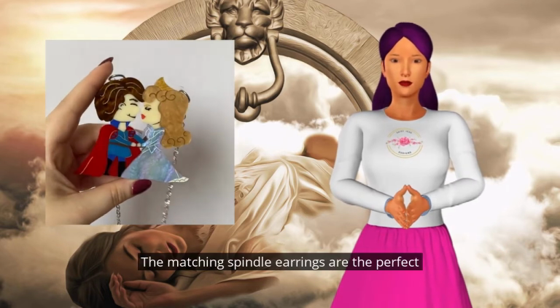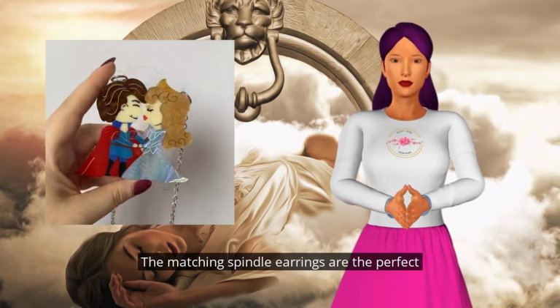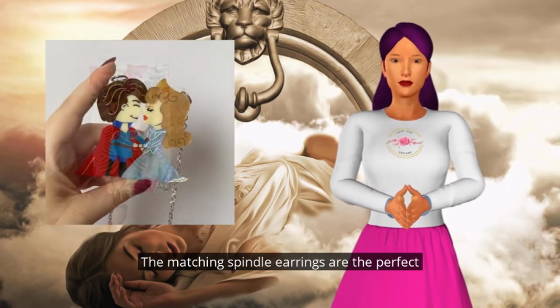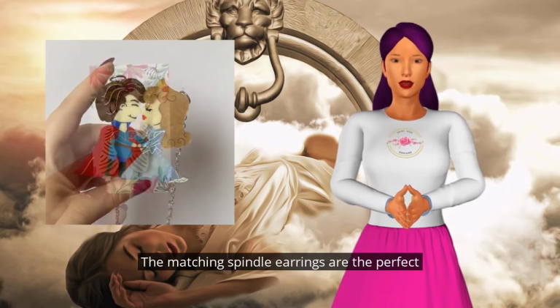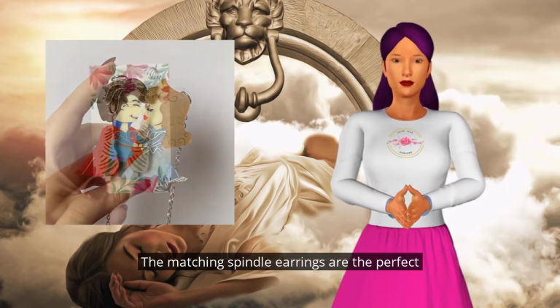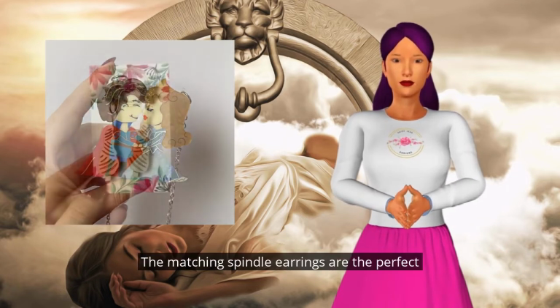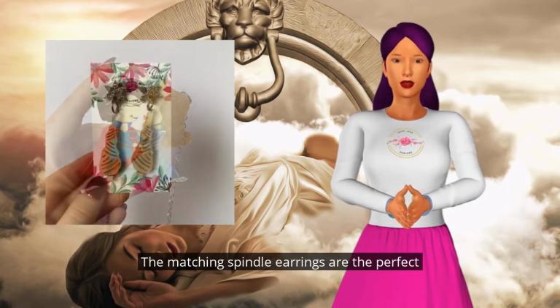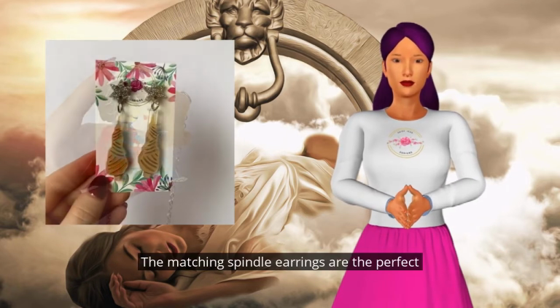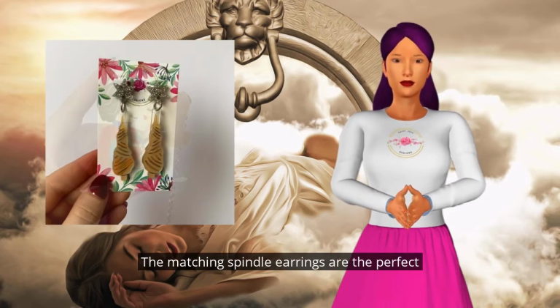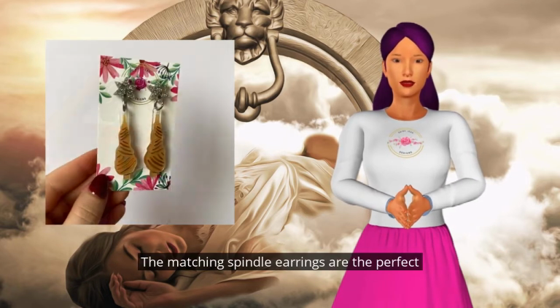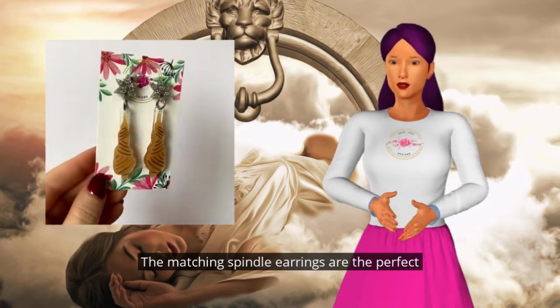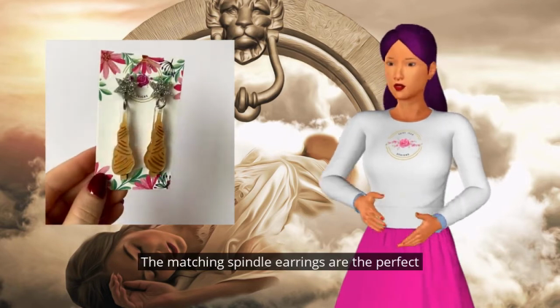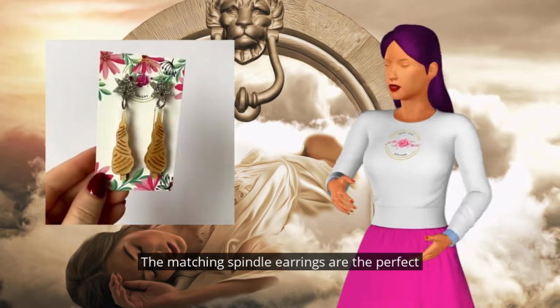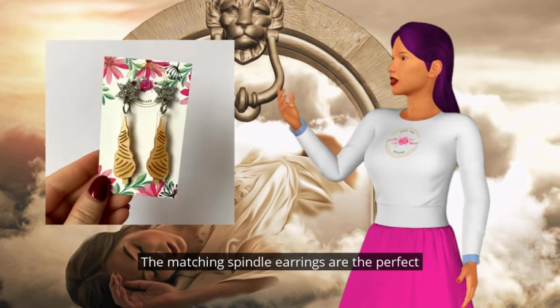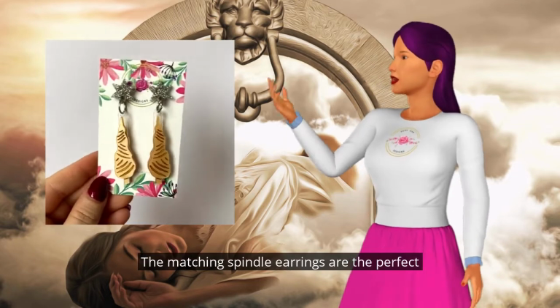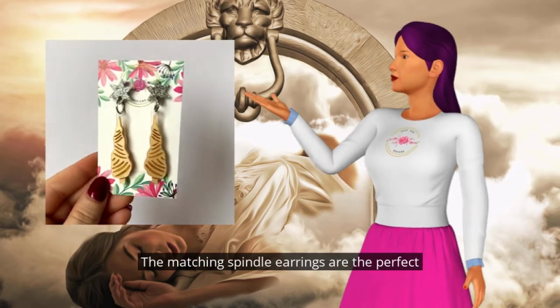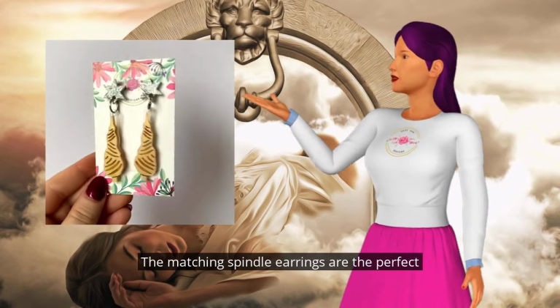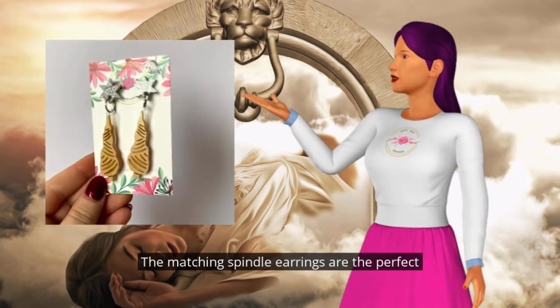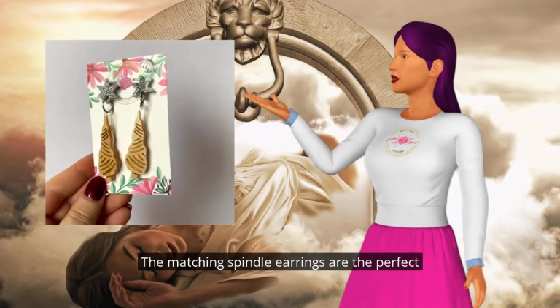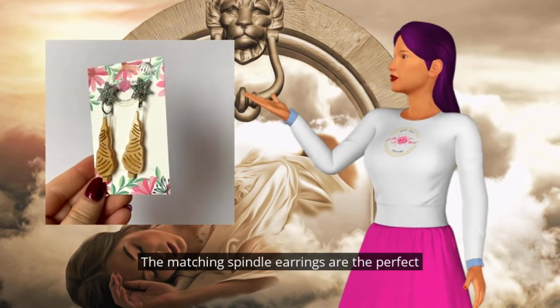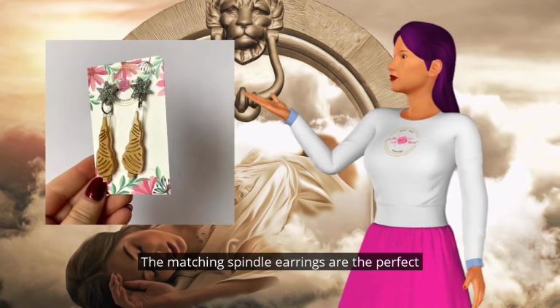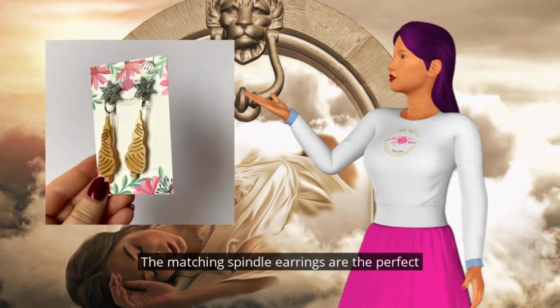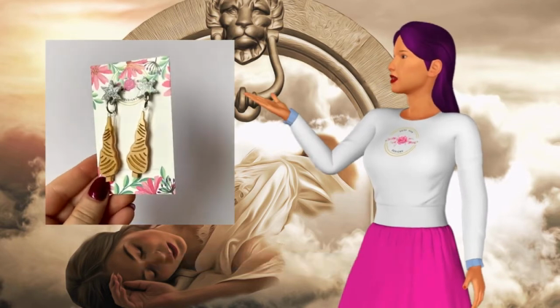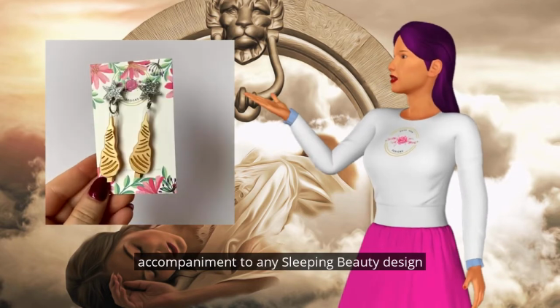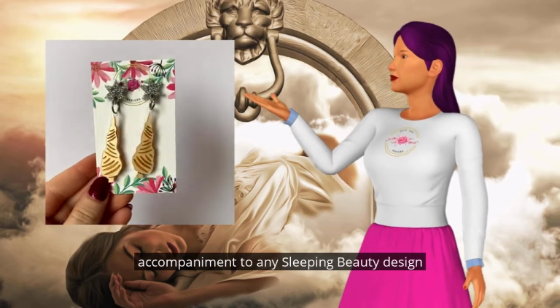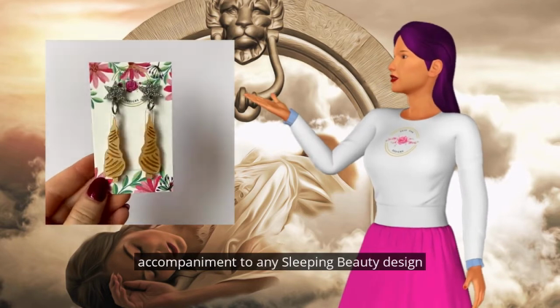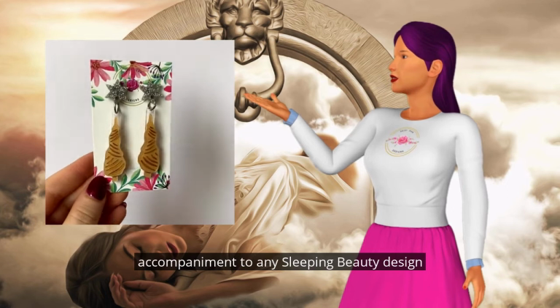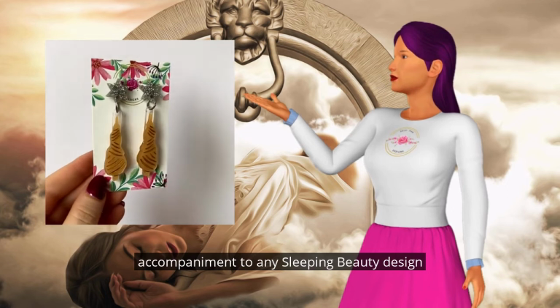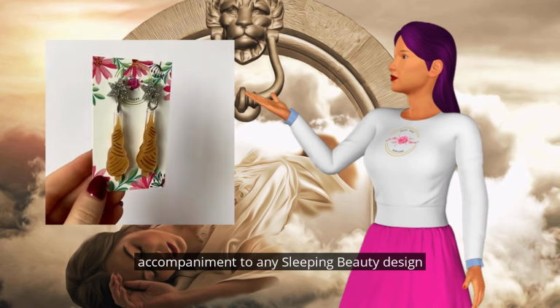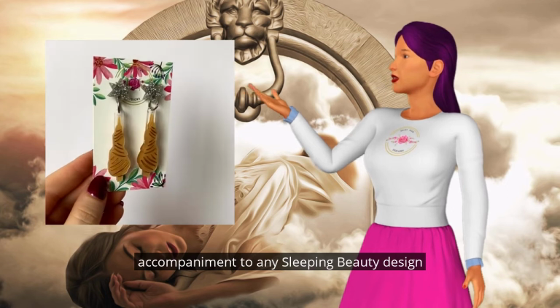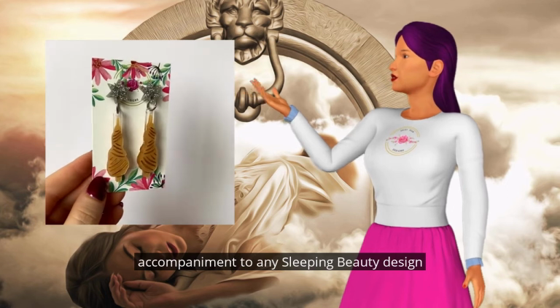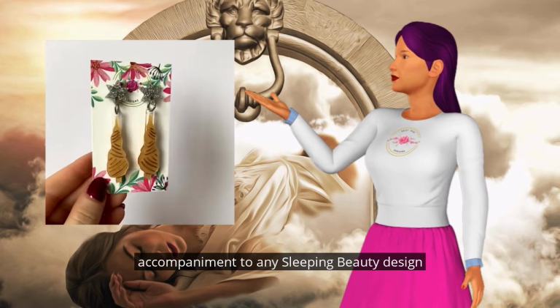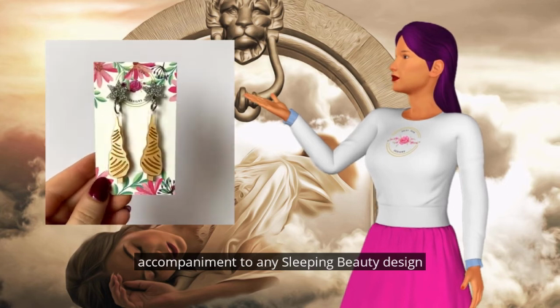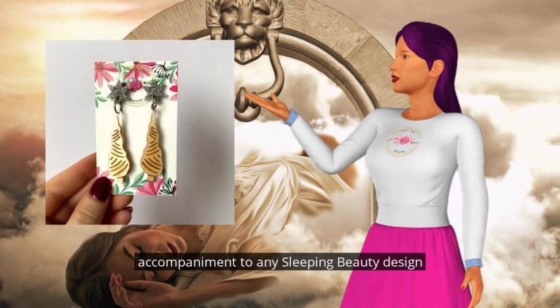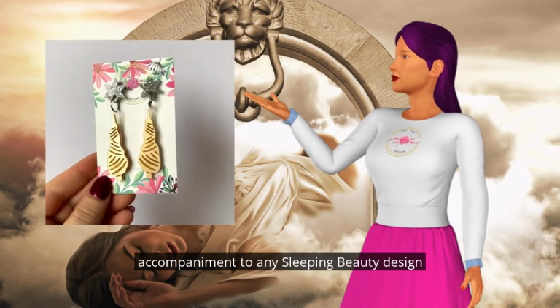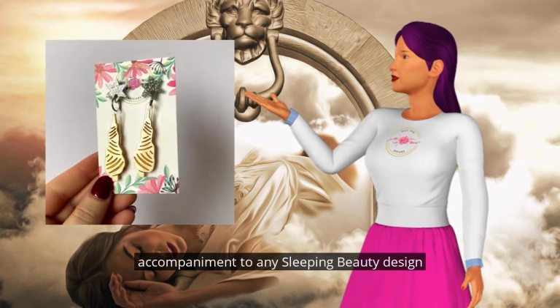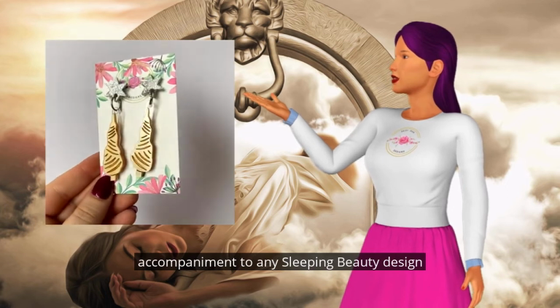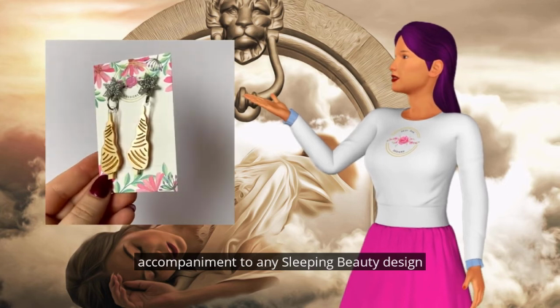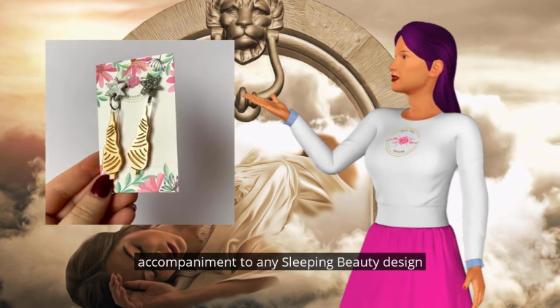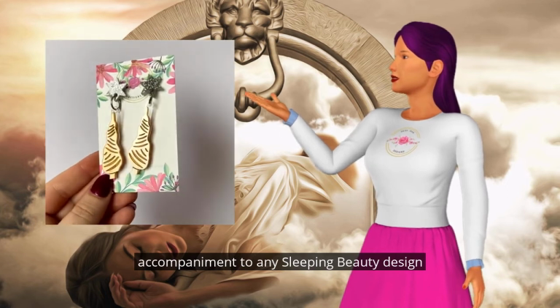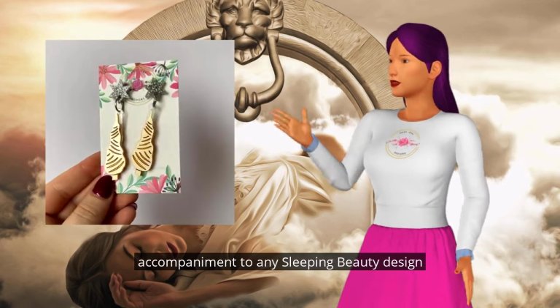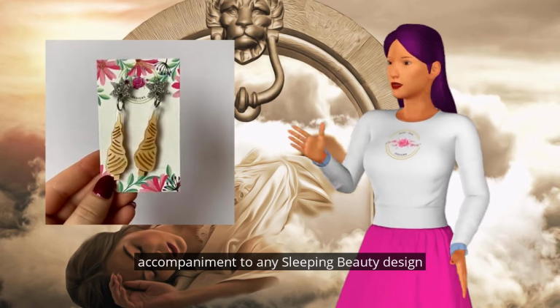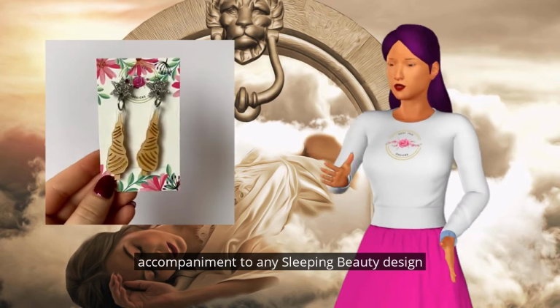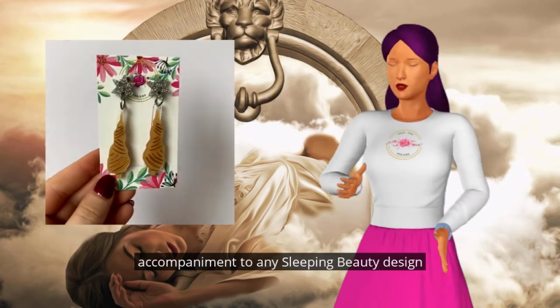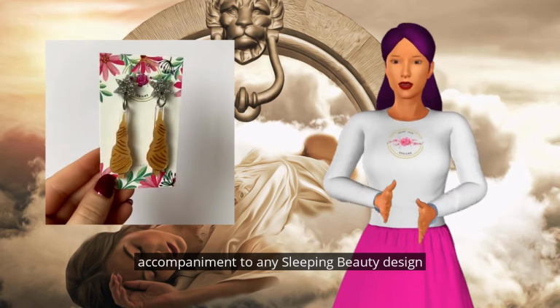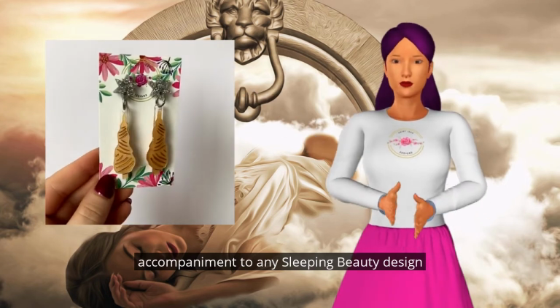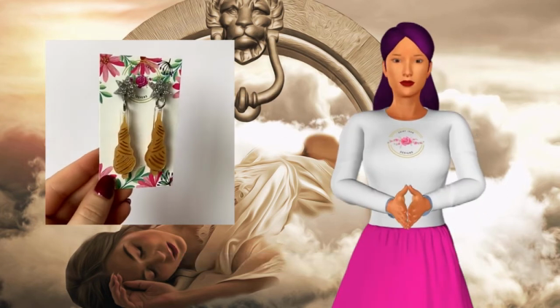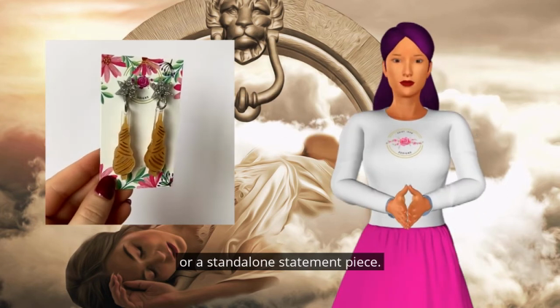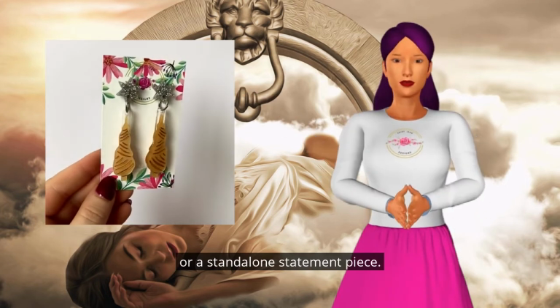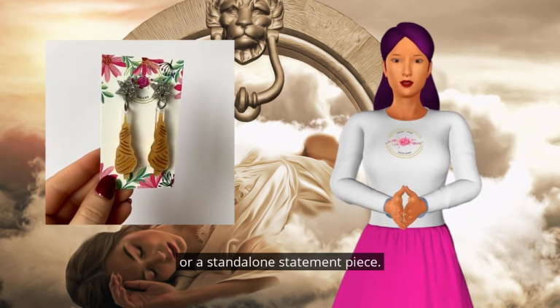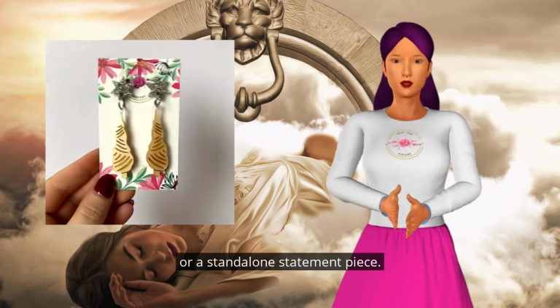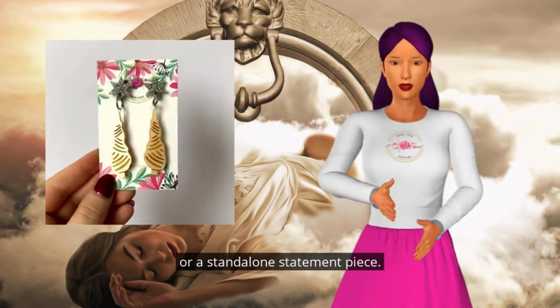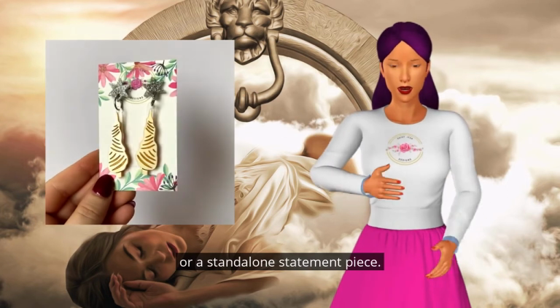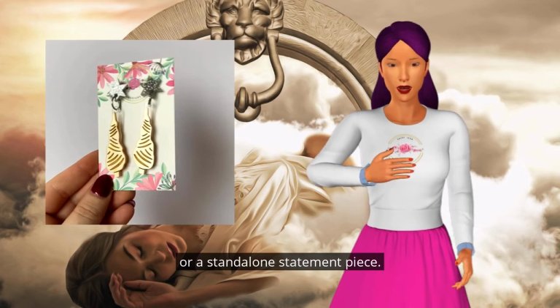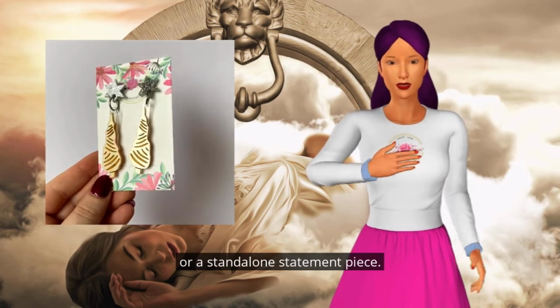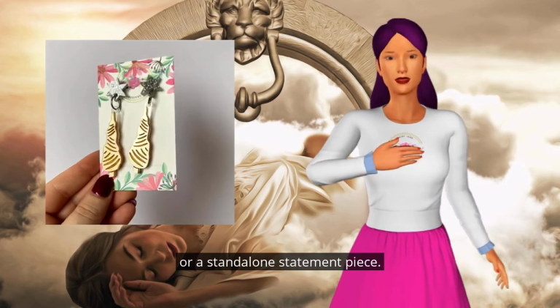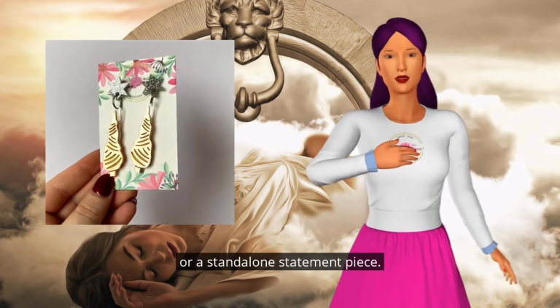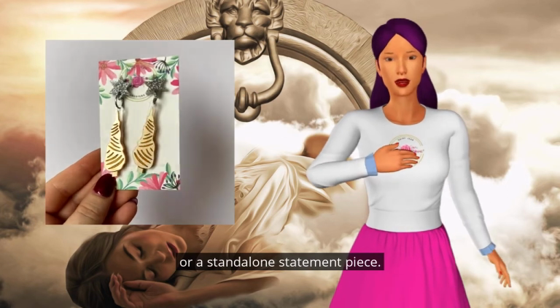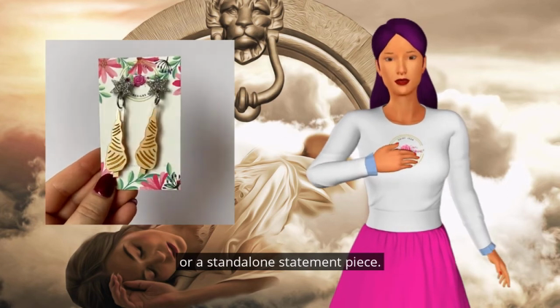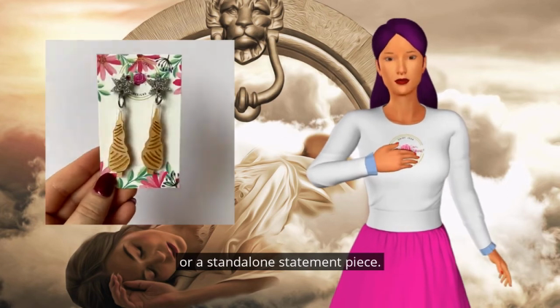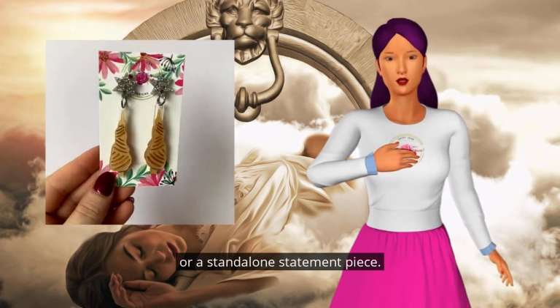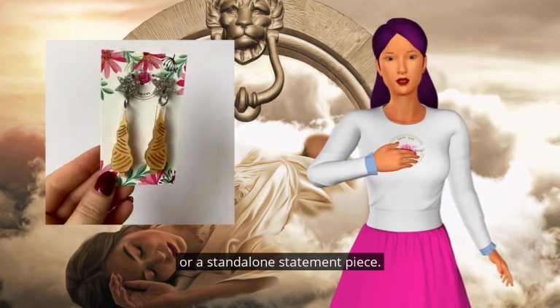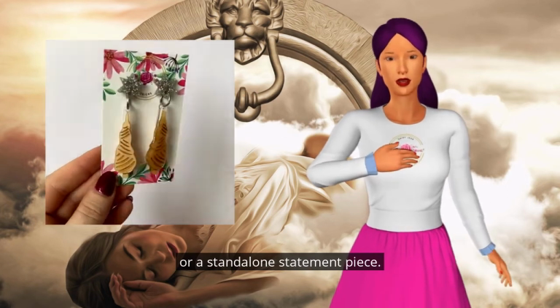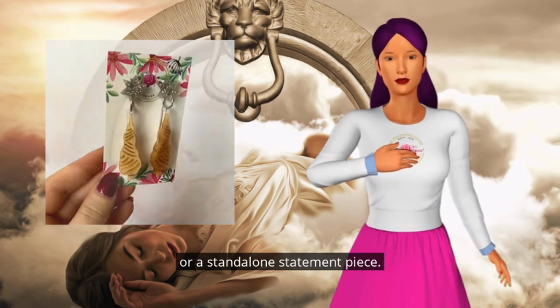The matching spindle earrings are the perfect accompaniment to any Sleeping Beauty design, or a standalone statement piece.